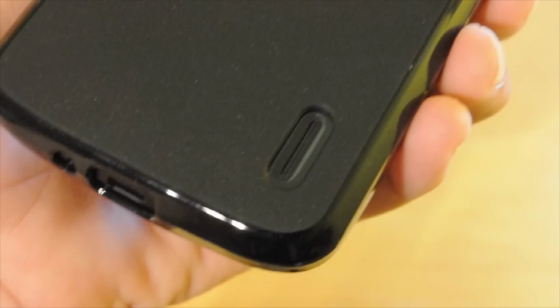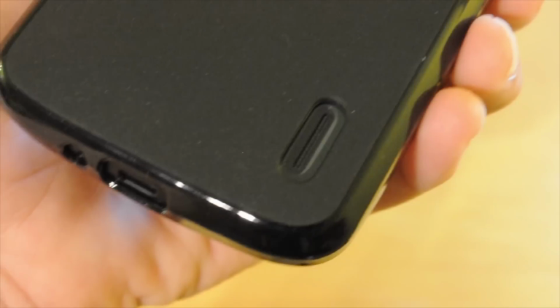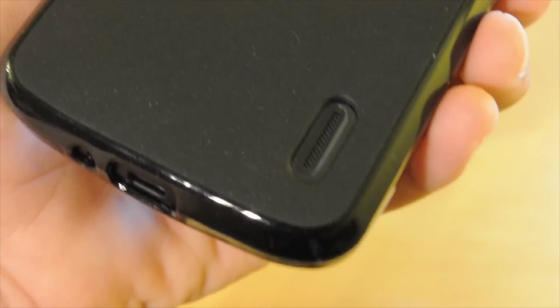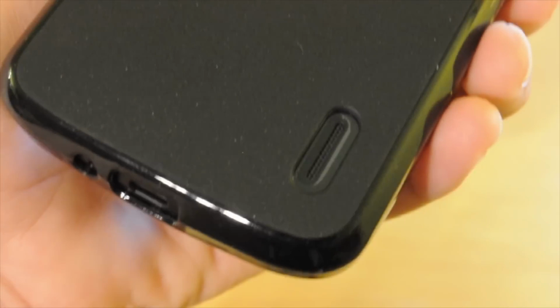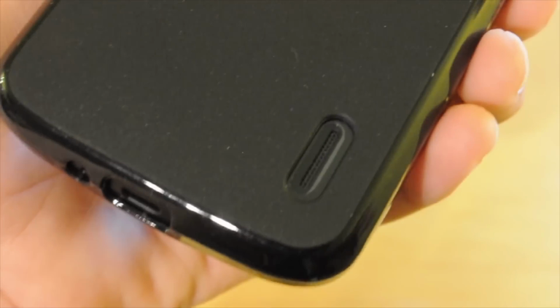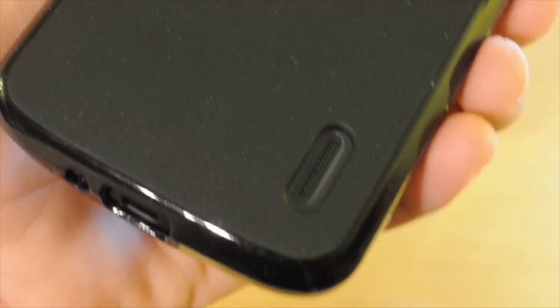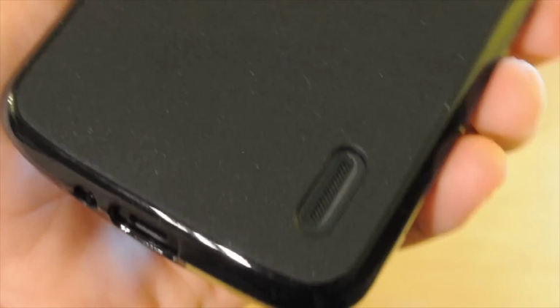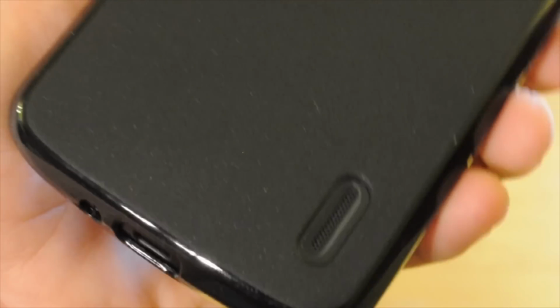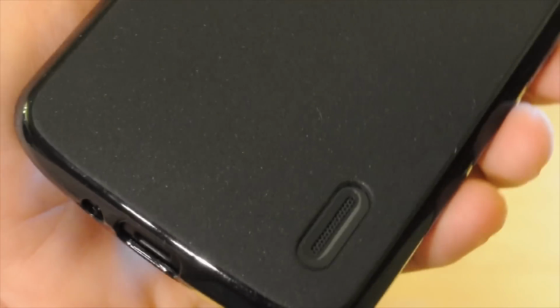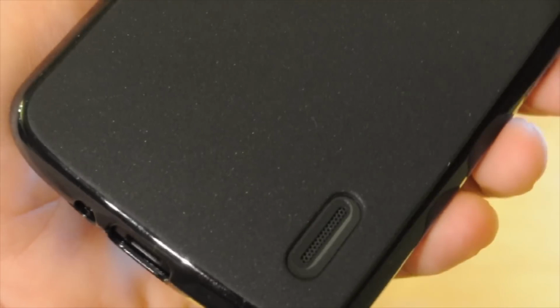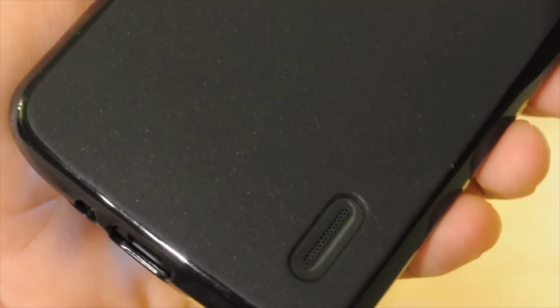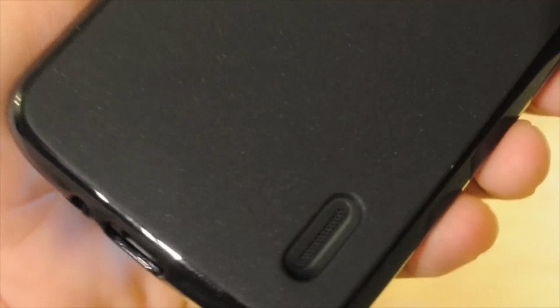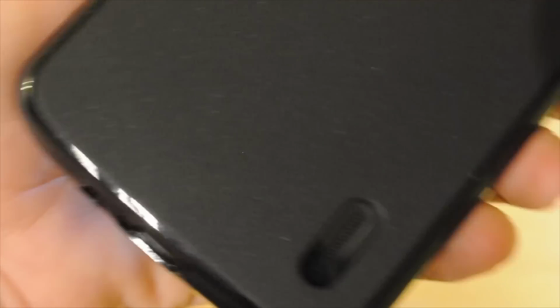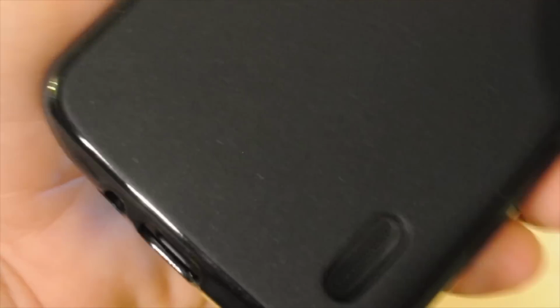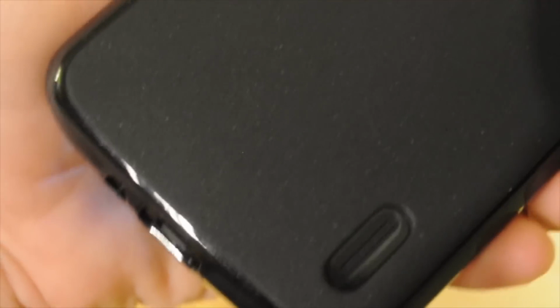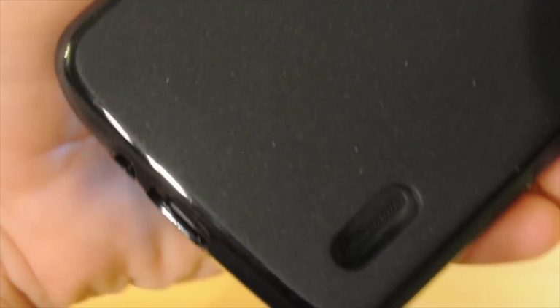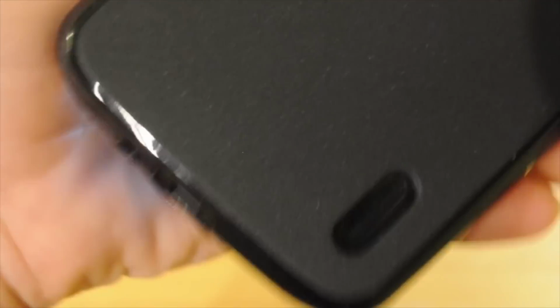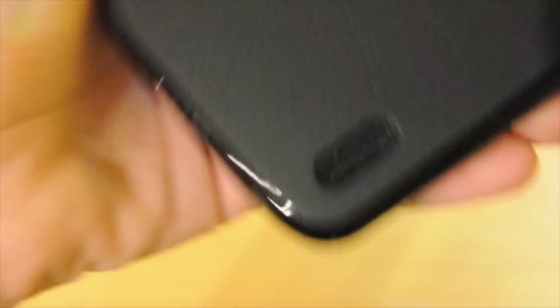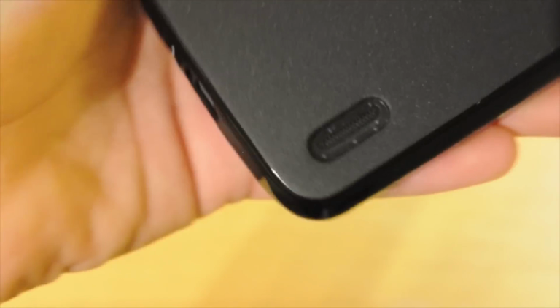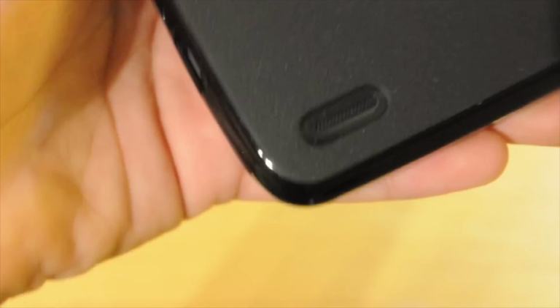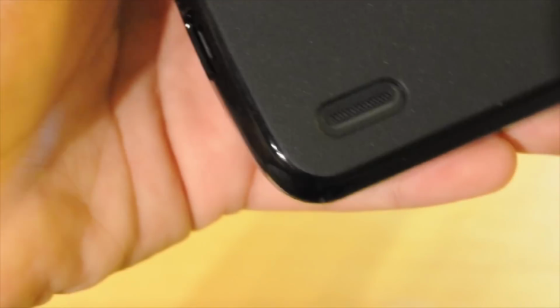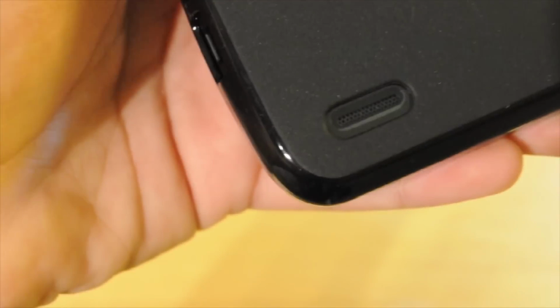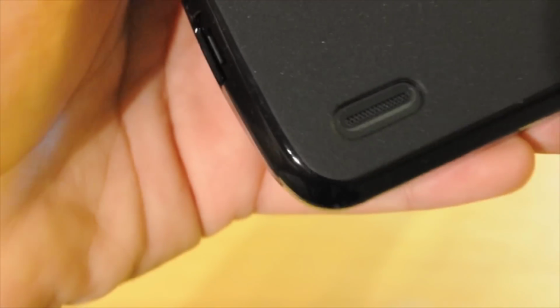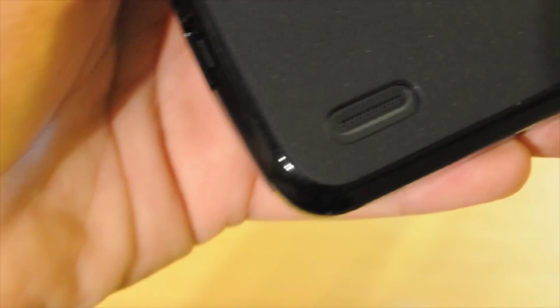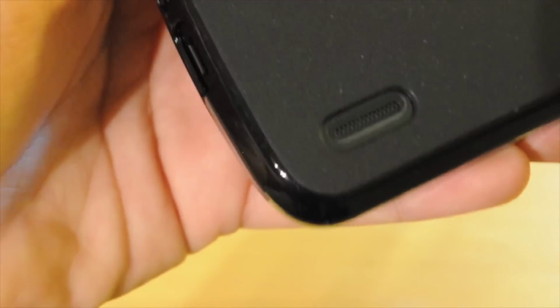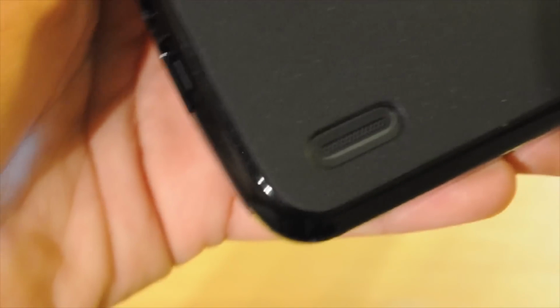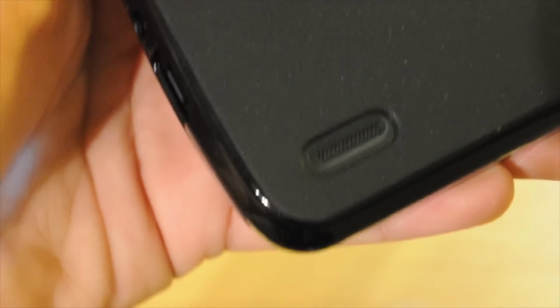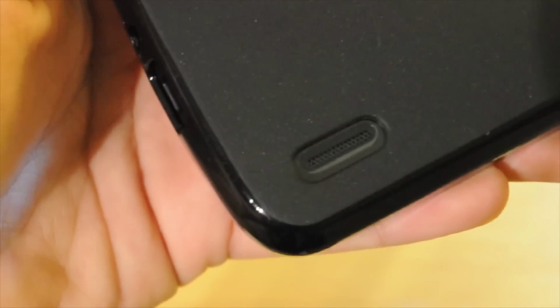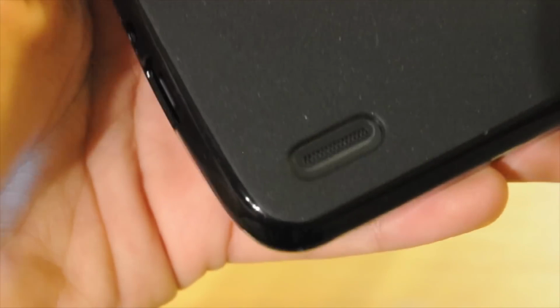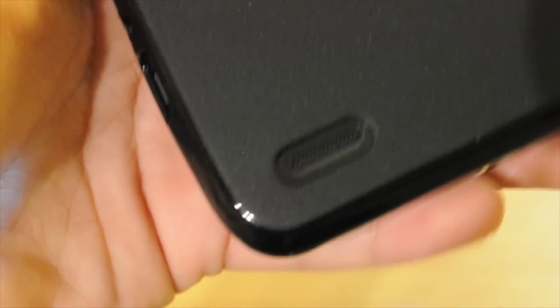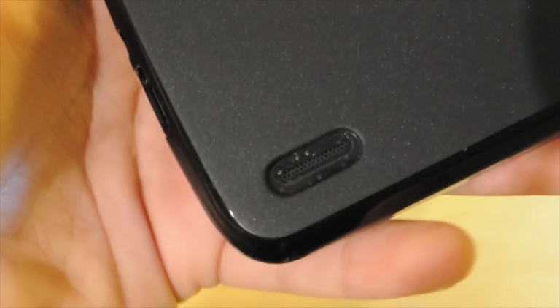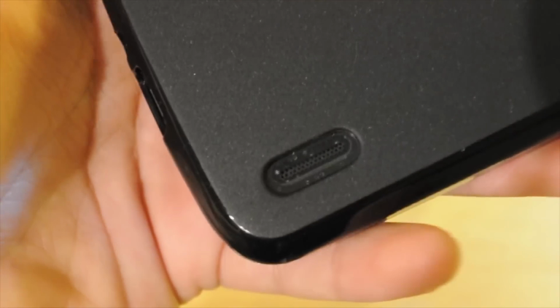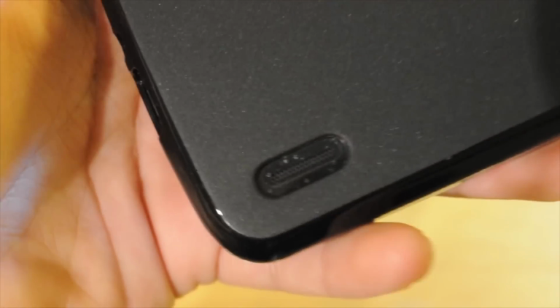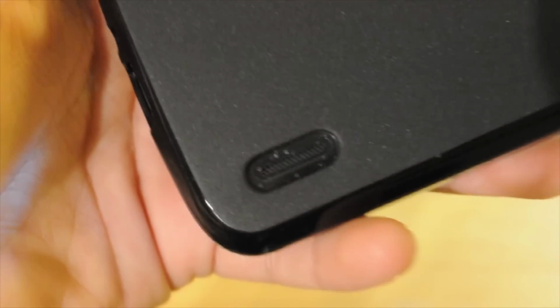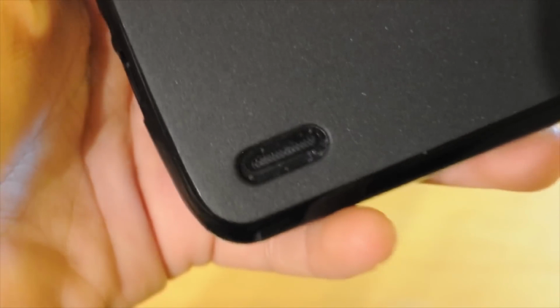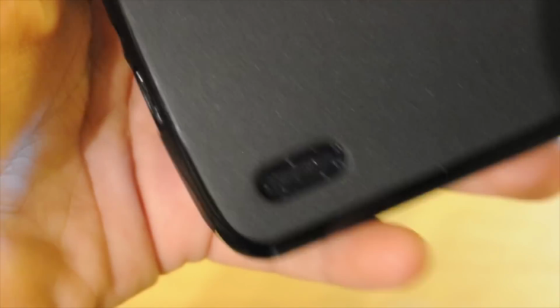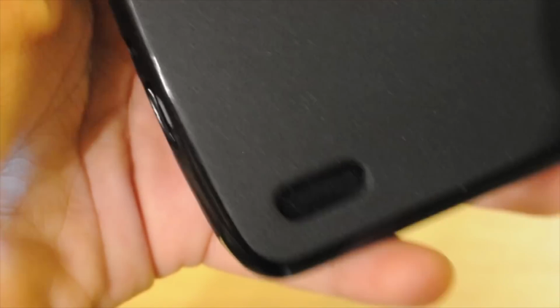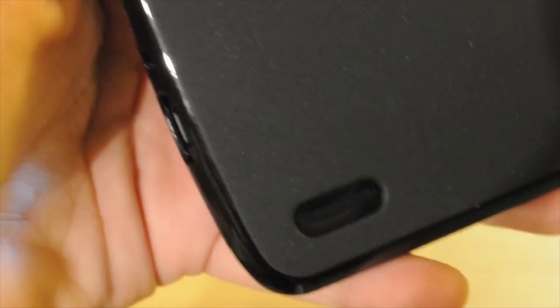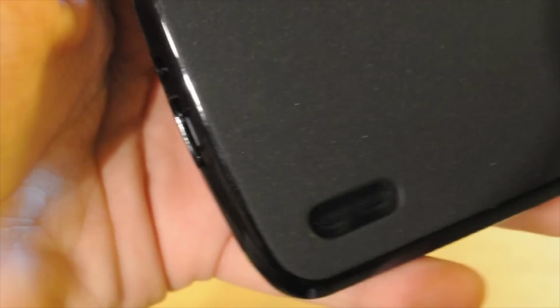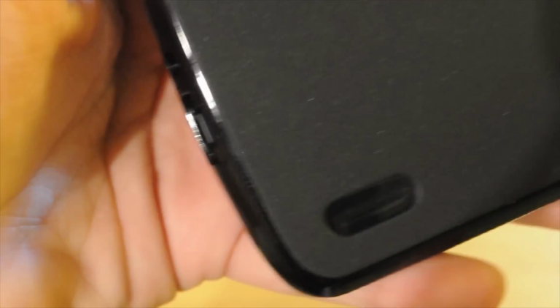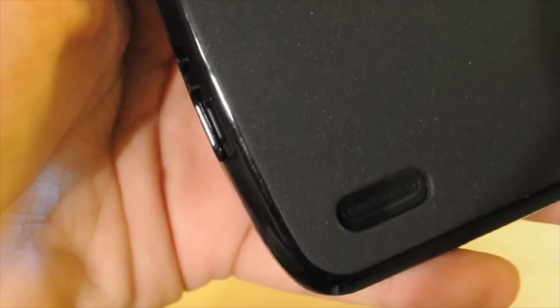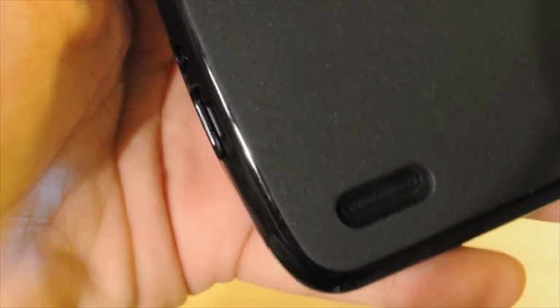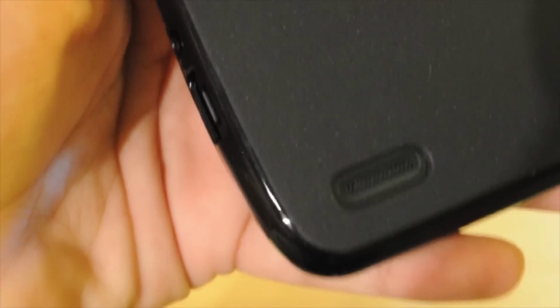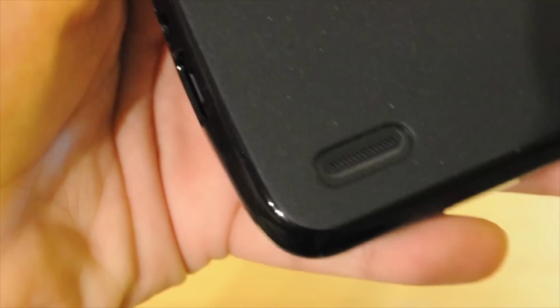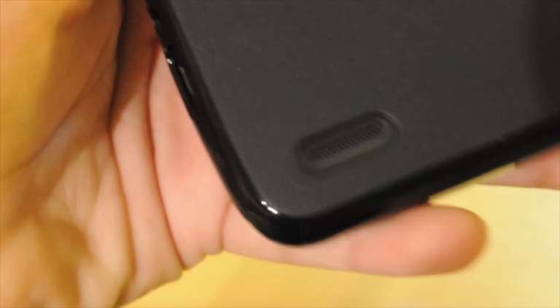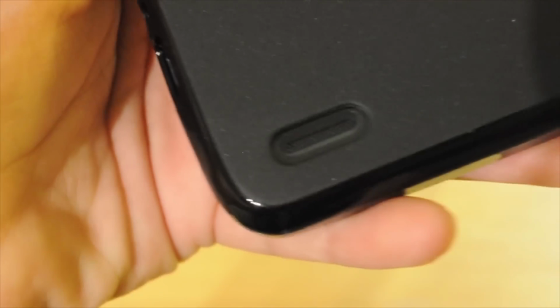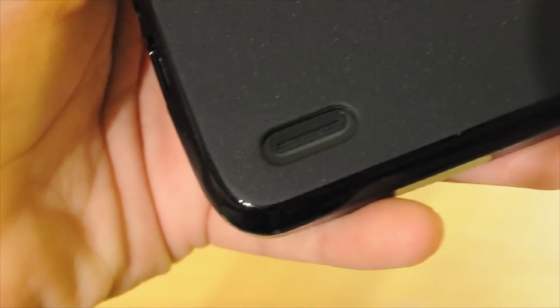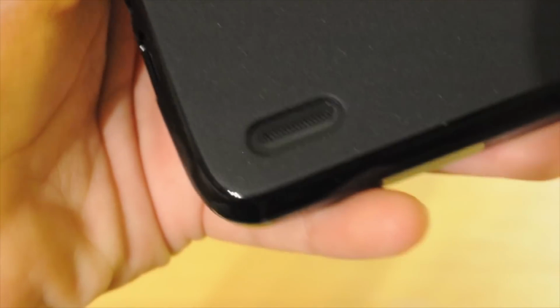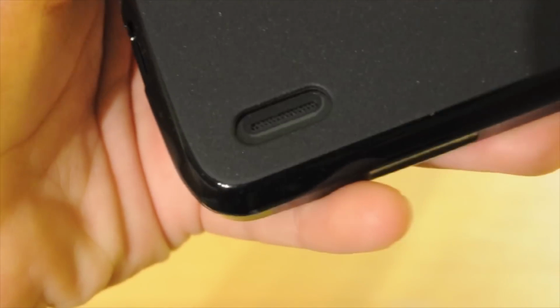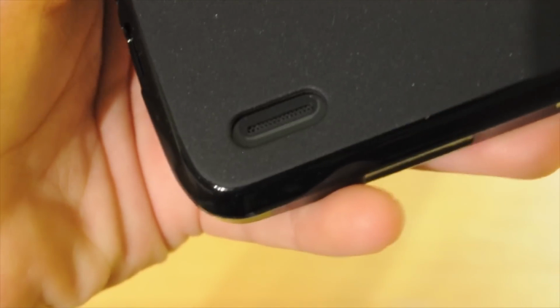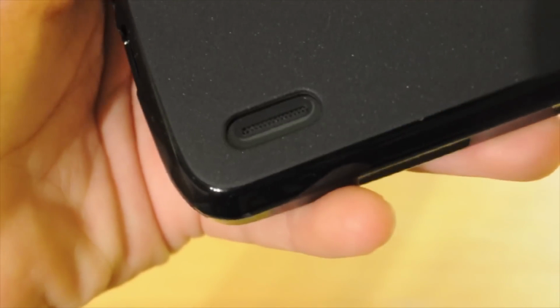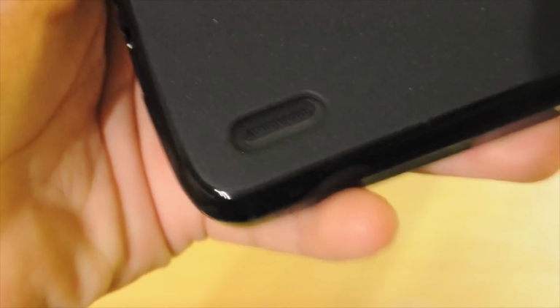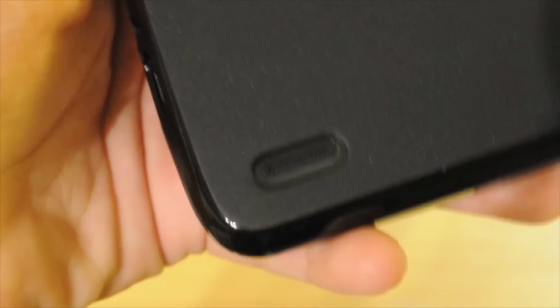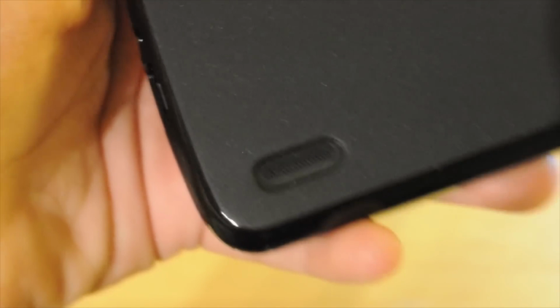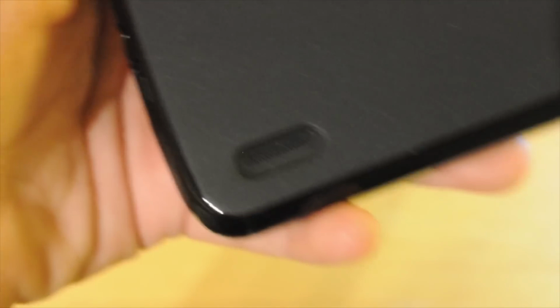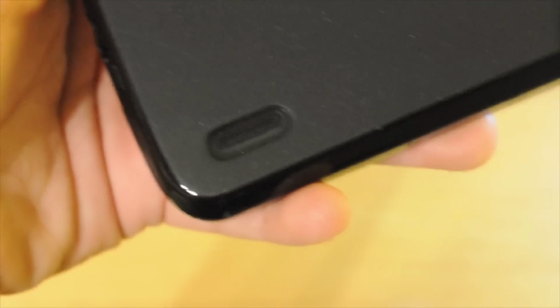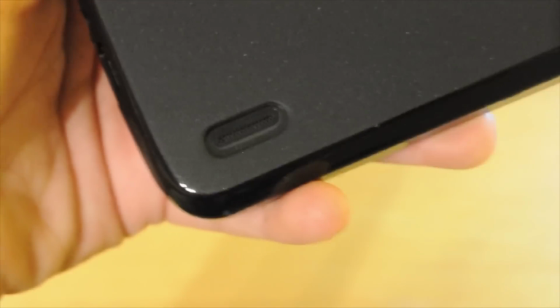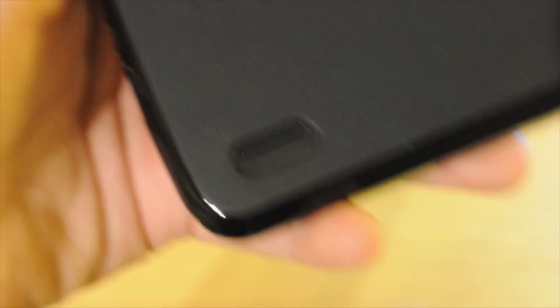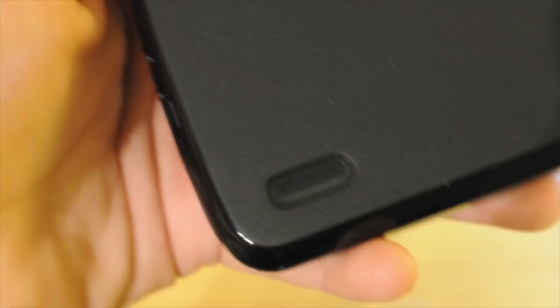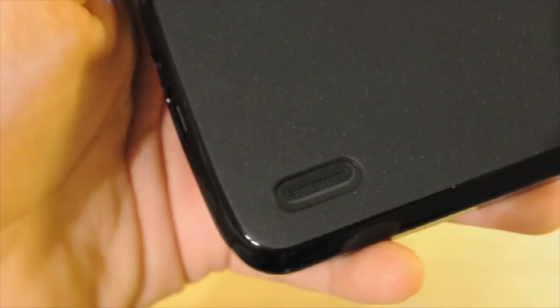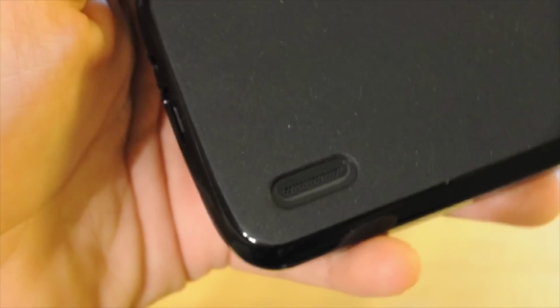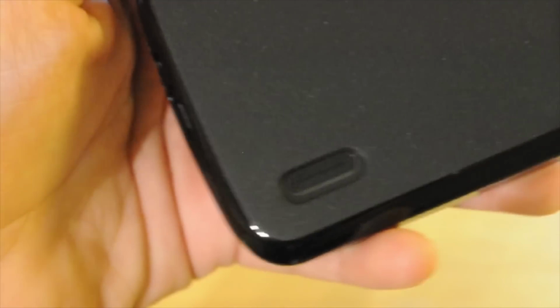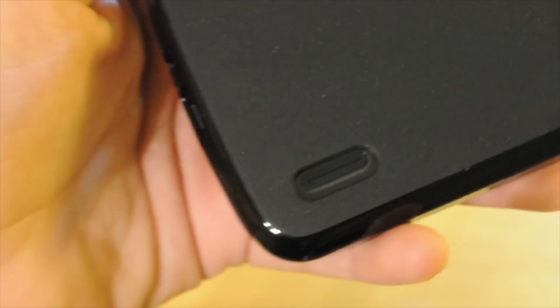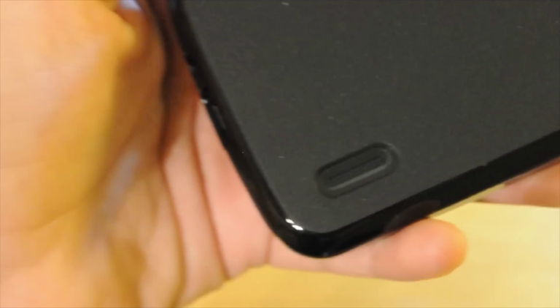On the bottom, you have your speaker cutout, which is pretty big, so you're not going to have any speaker distortion or anything like that.